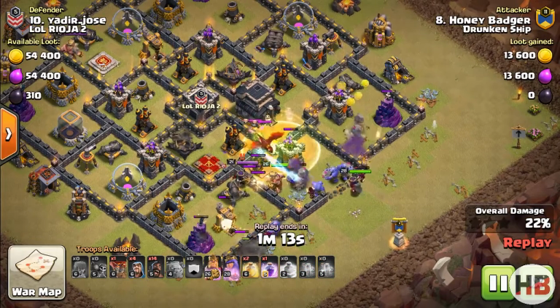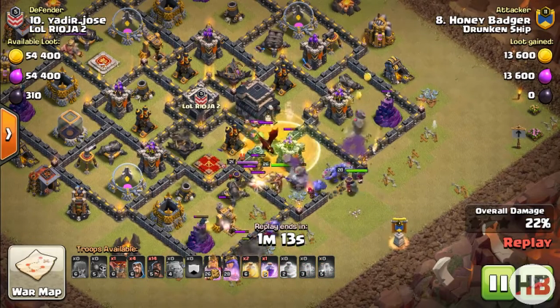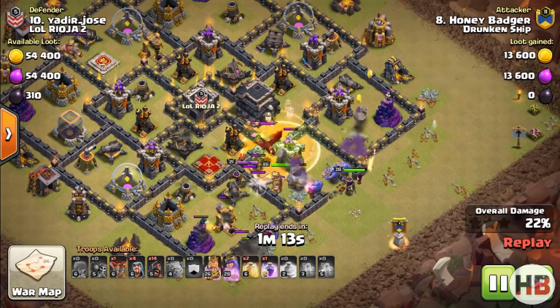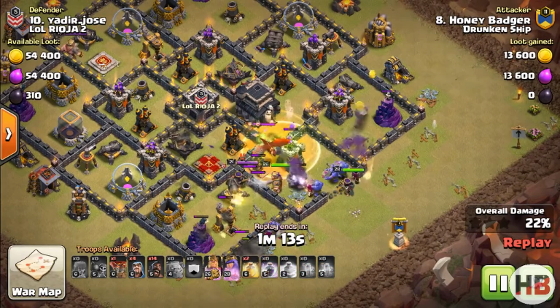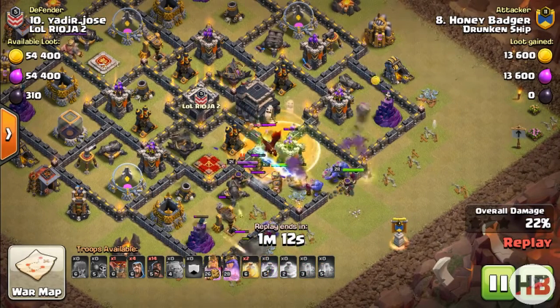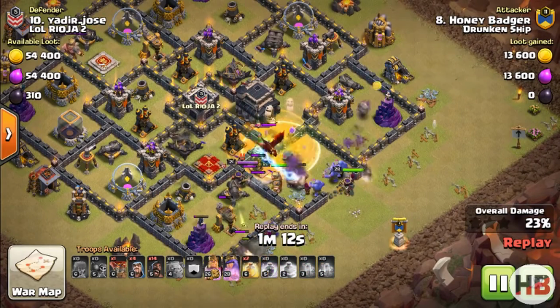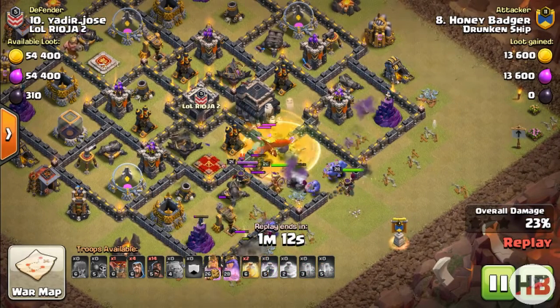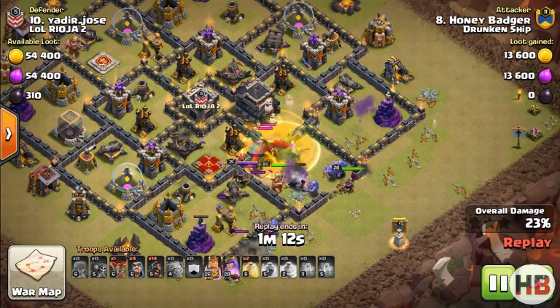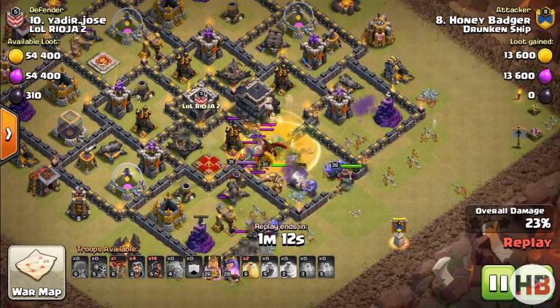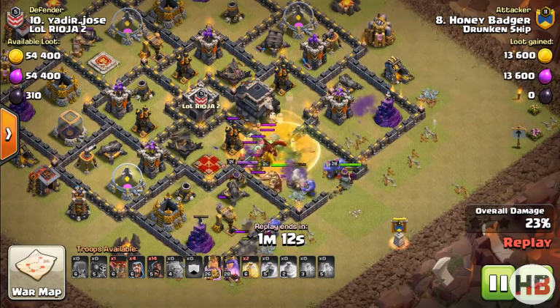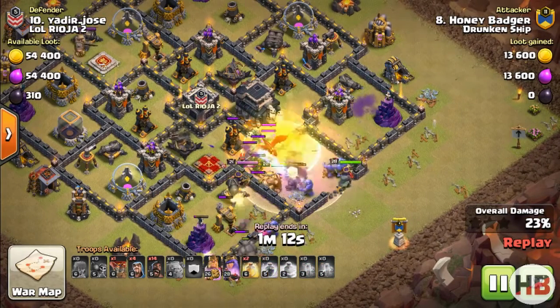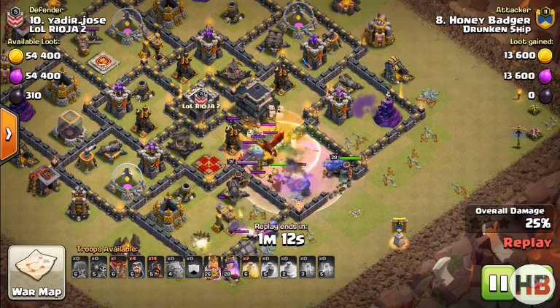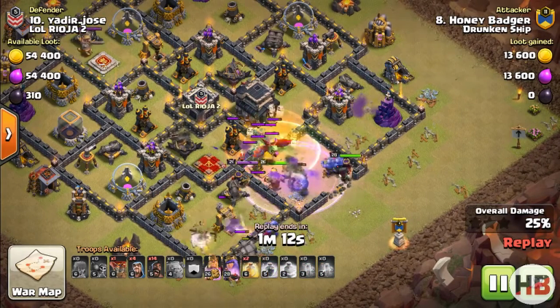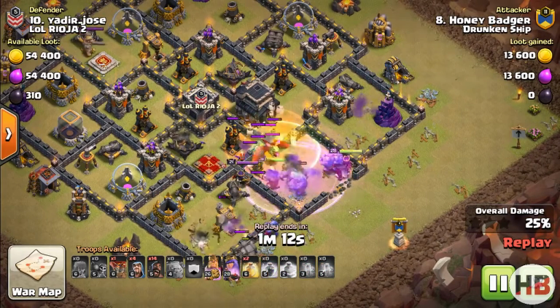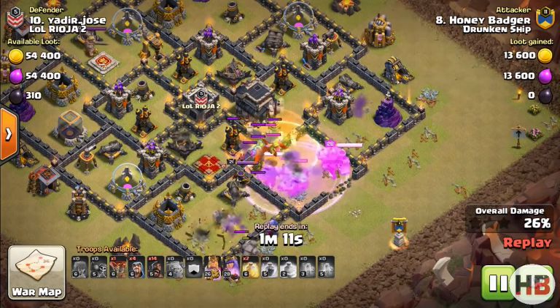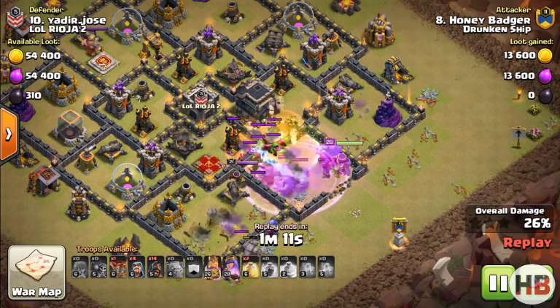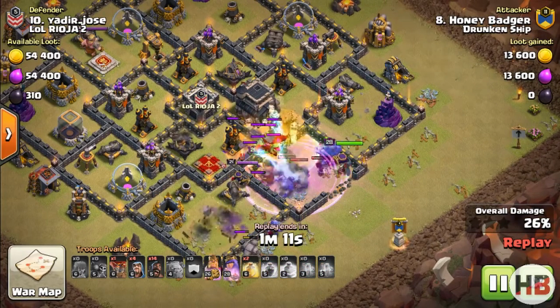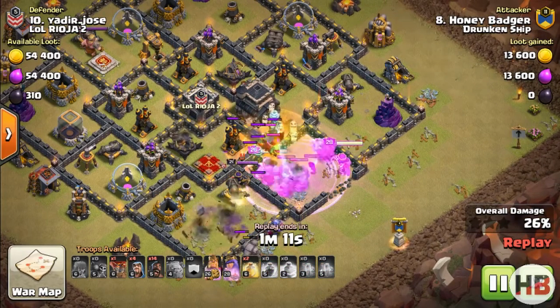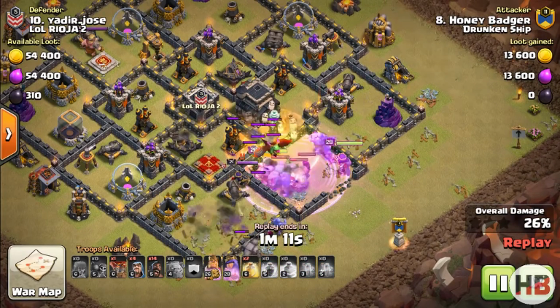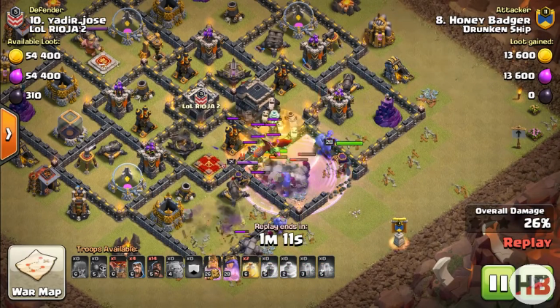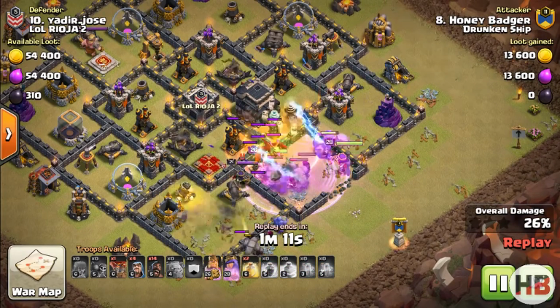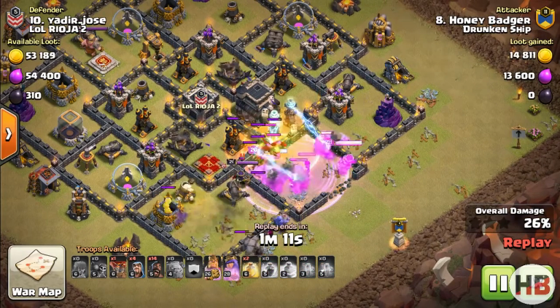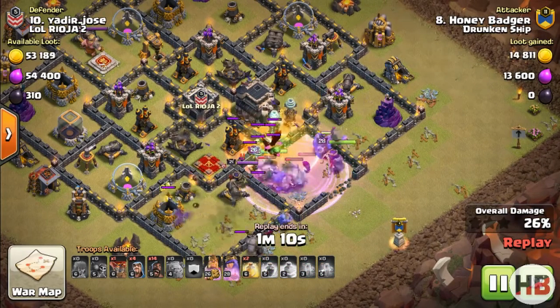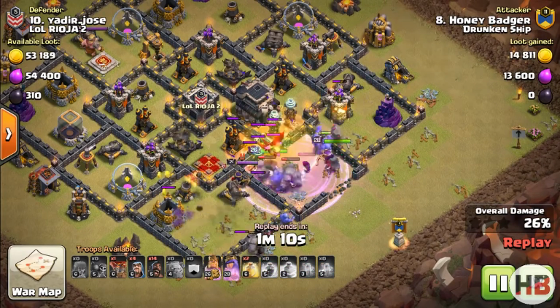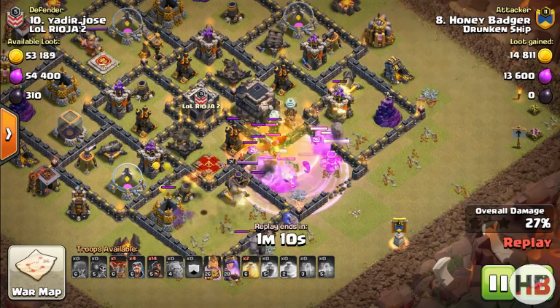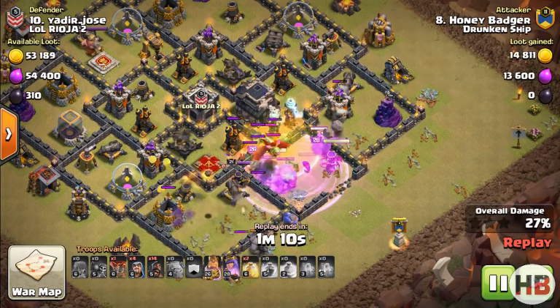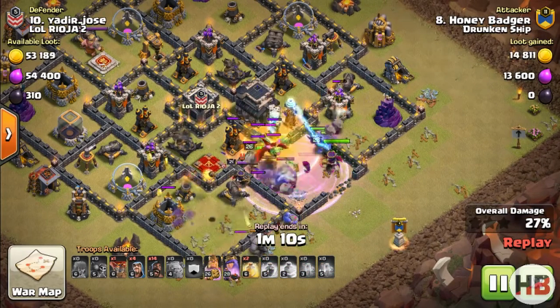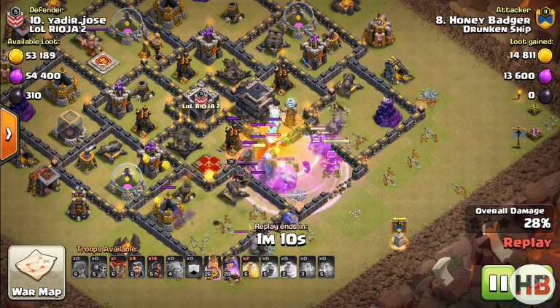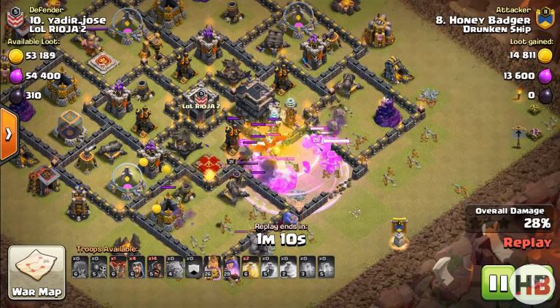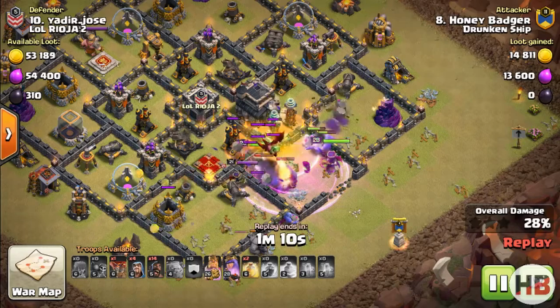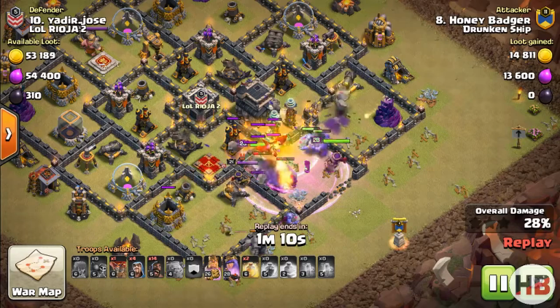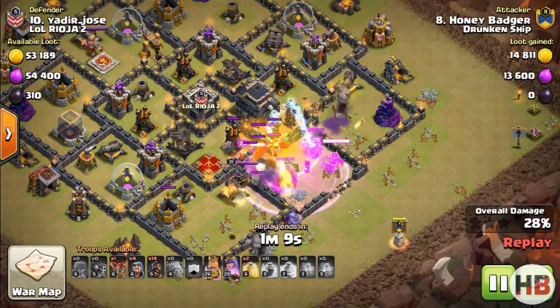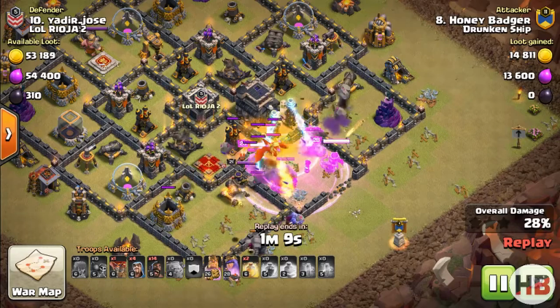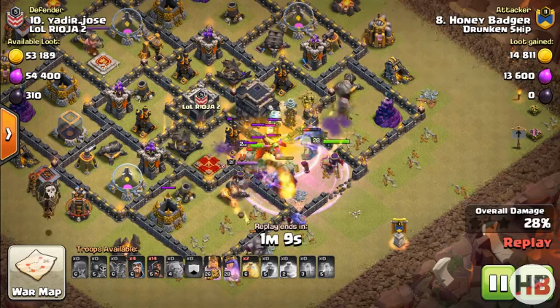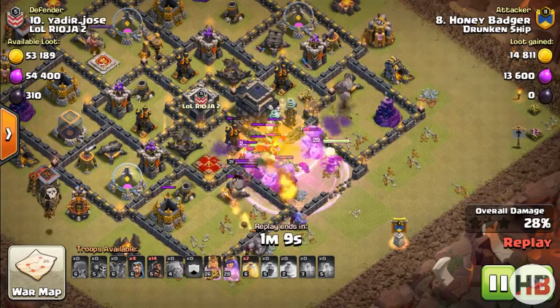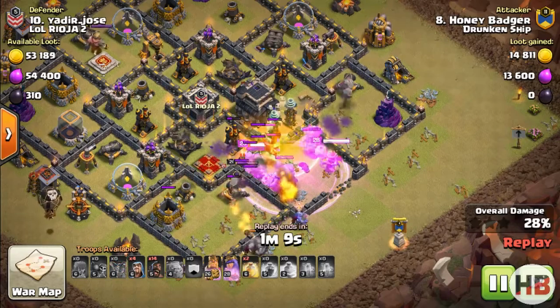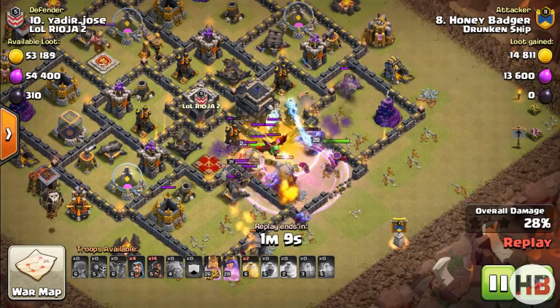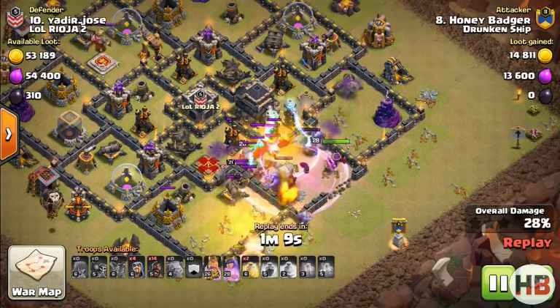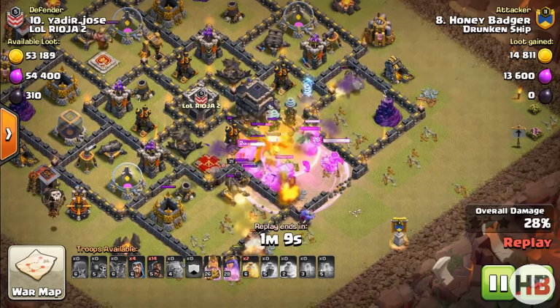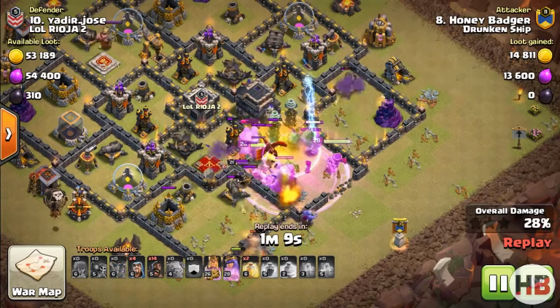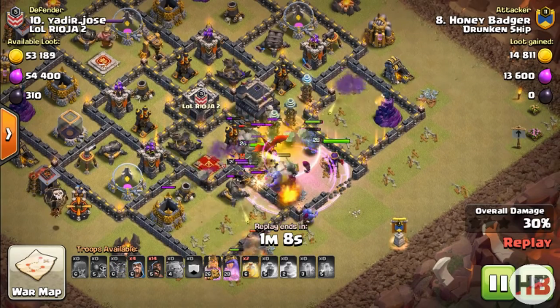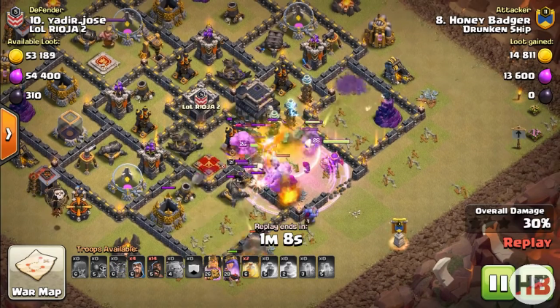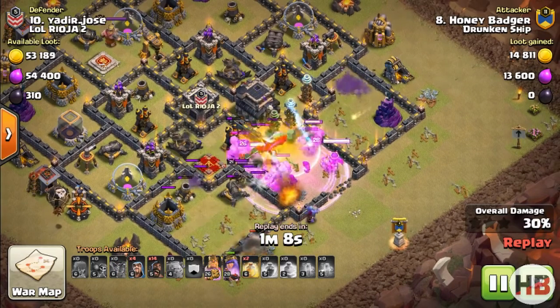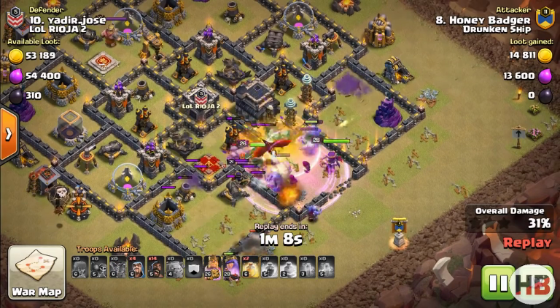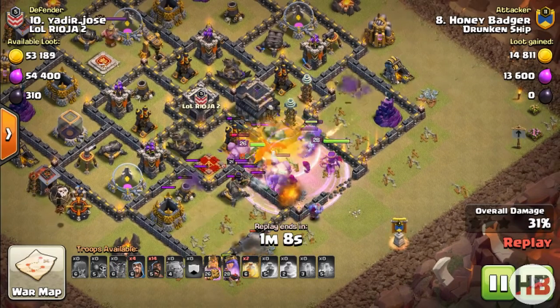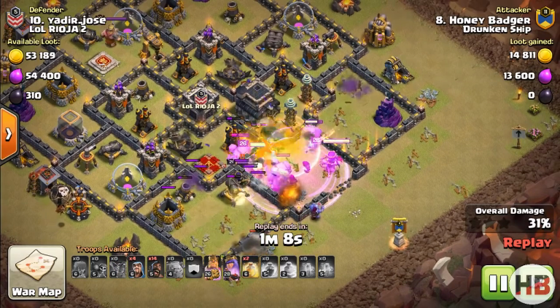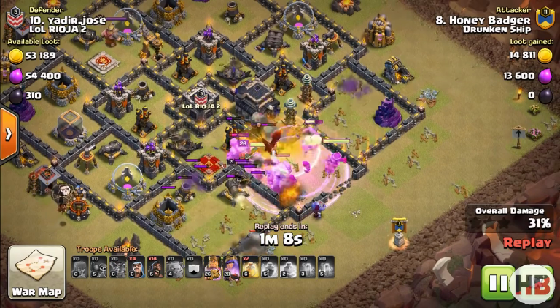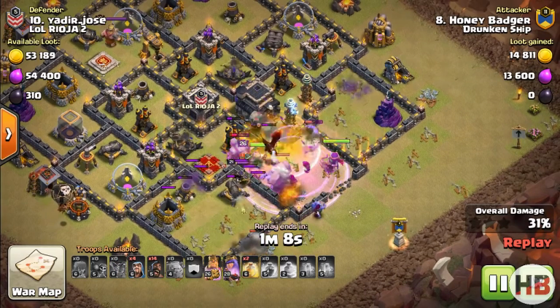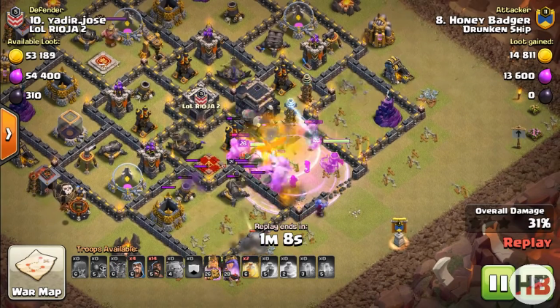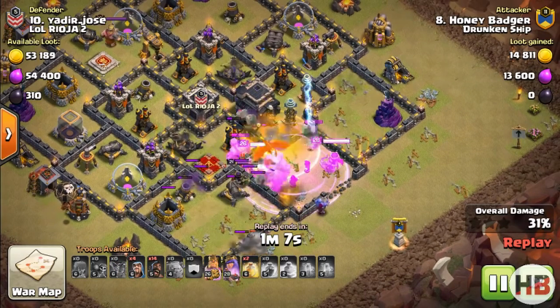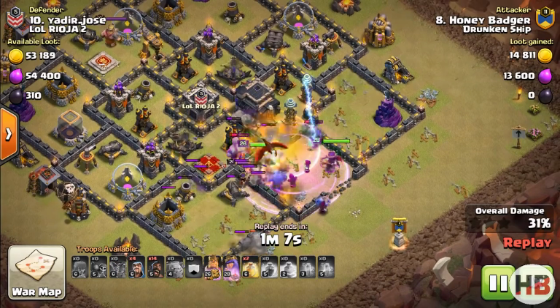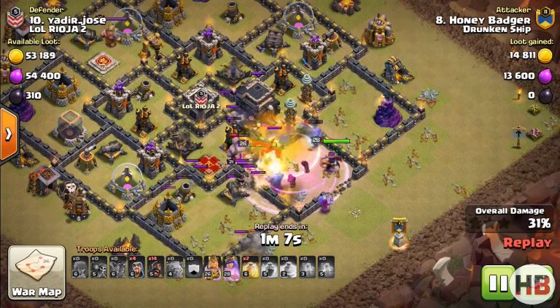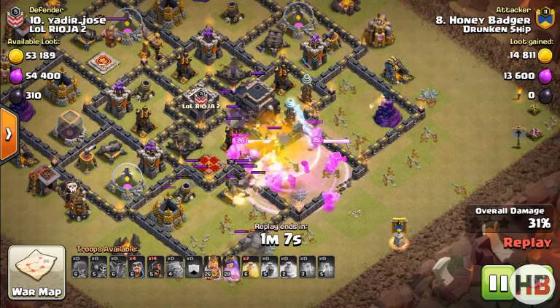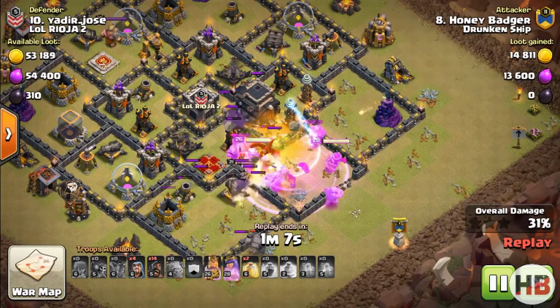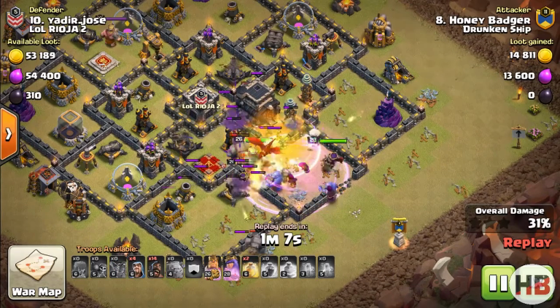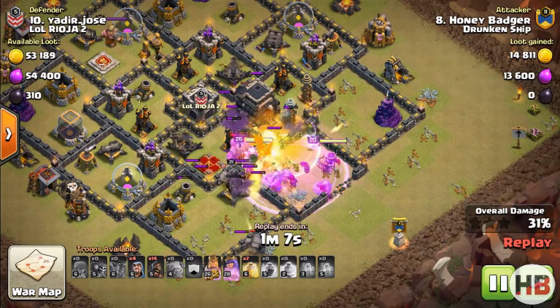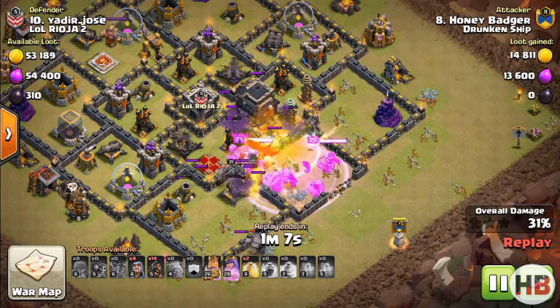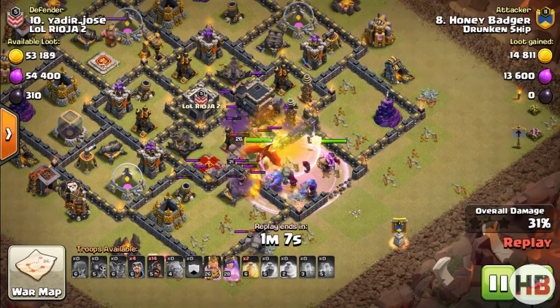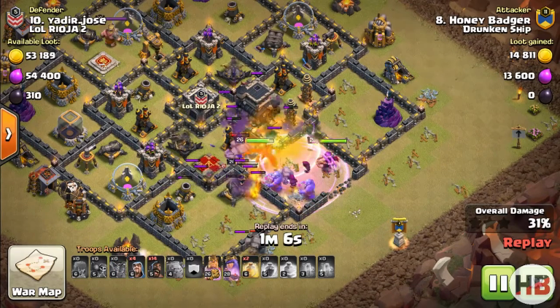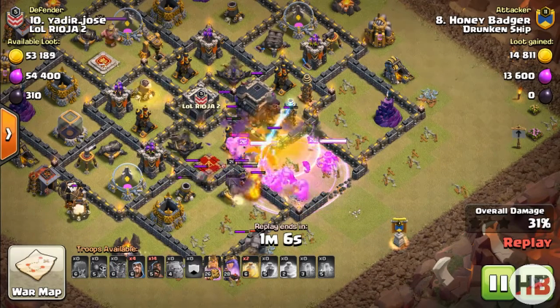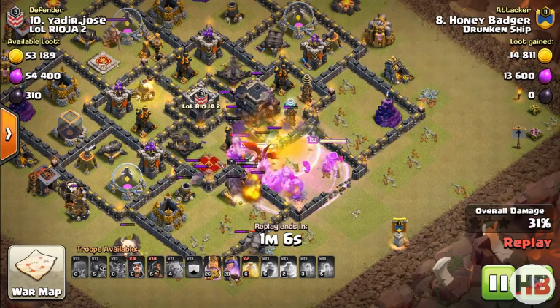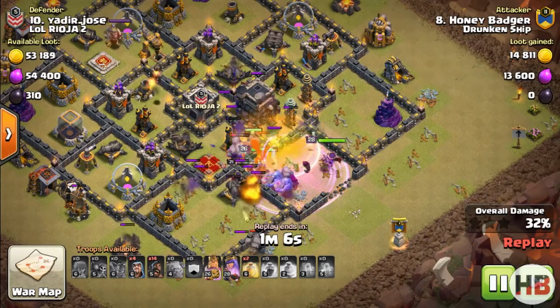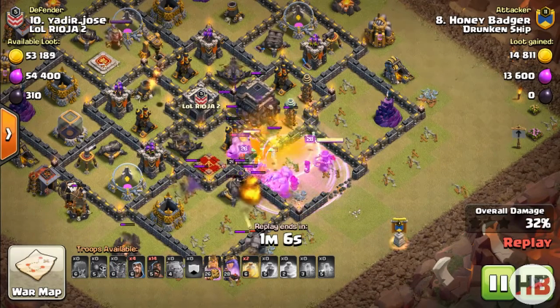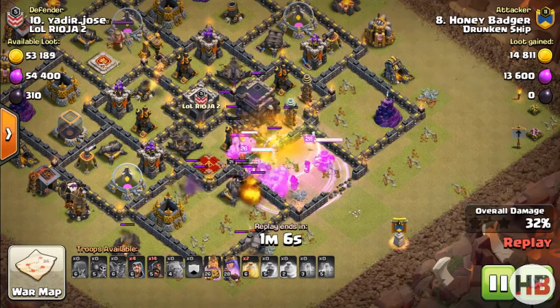Check the overall damage done before you deploy the hogs. The more damage done by your kill squad, the more effective will be your back-end hogs.